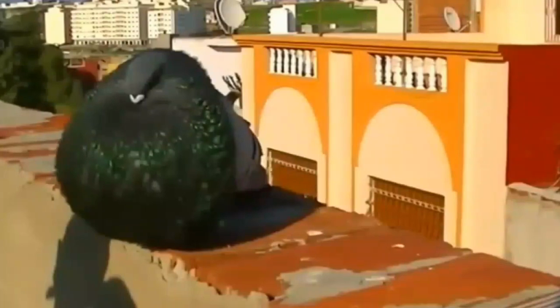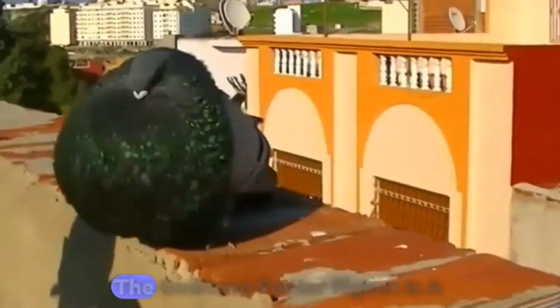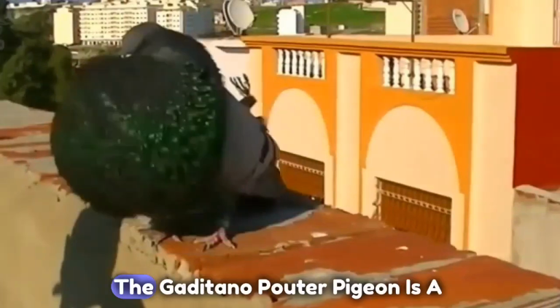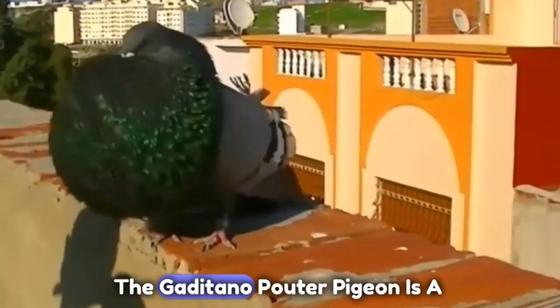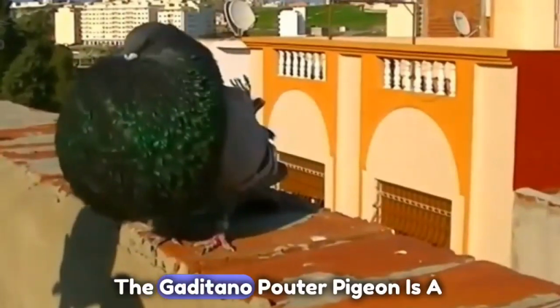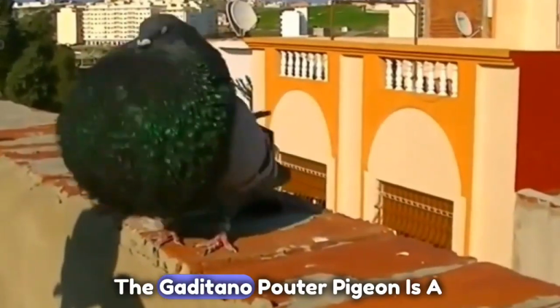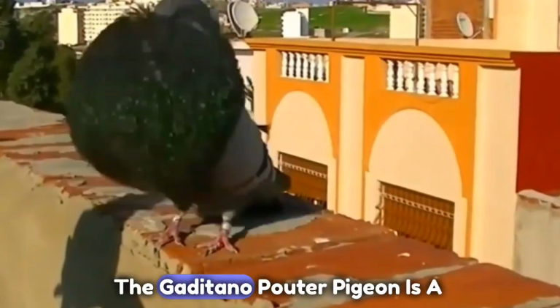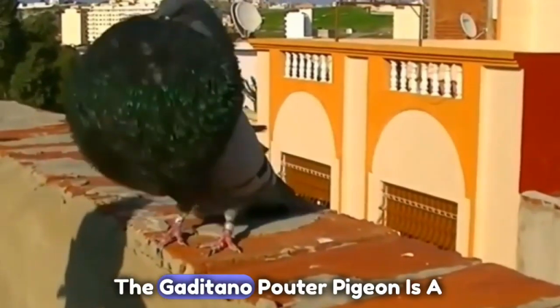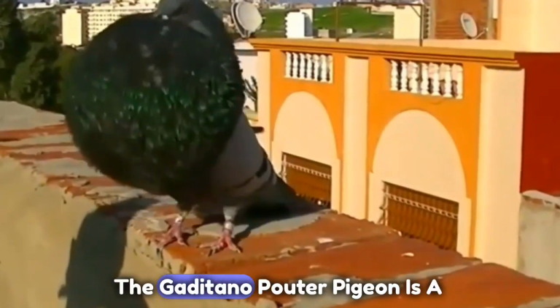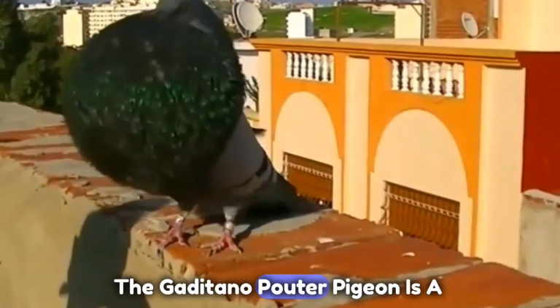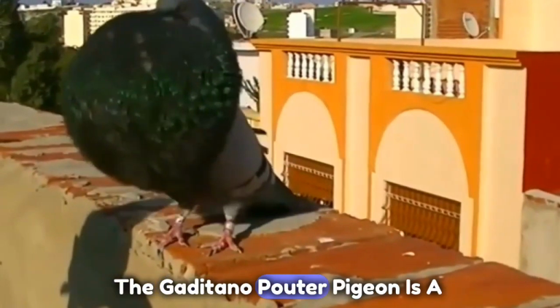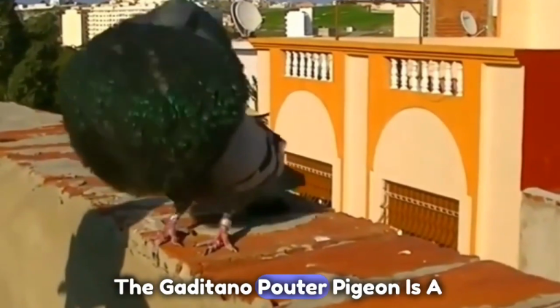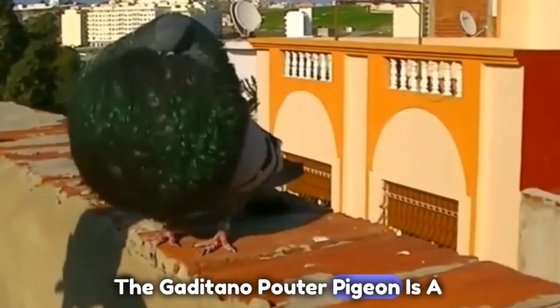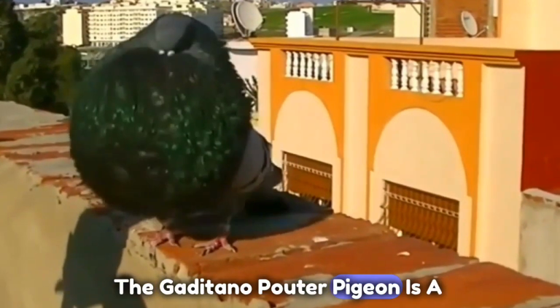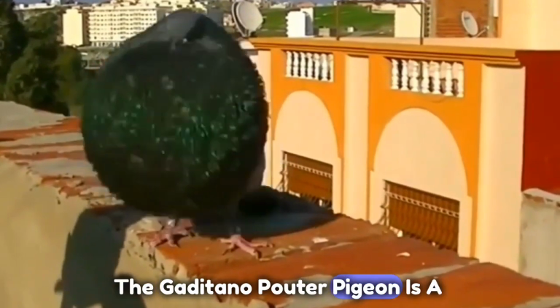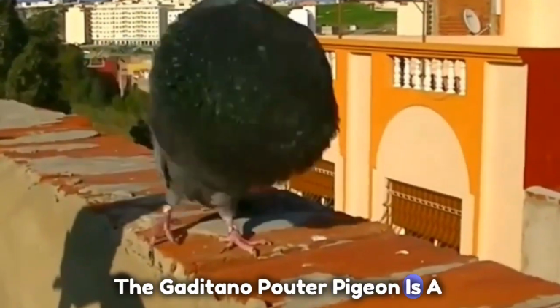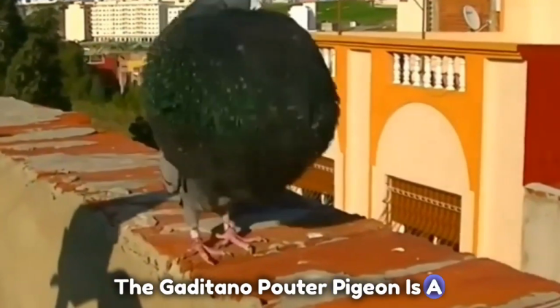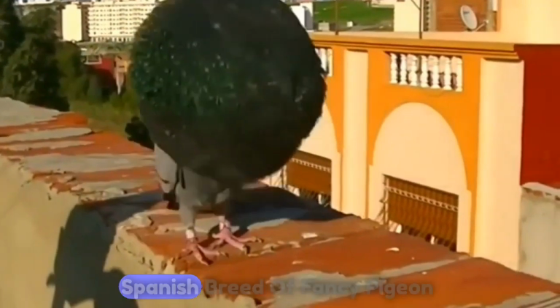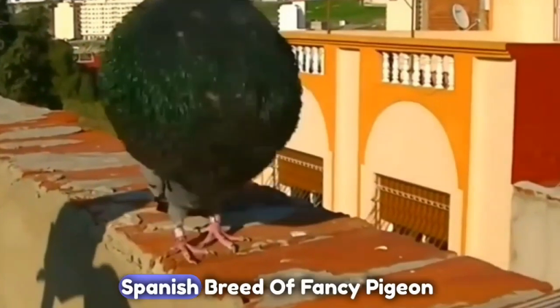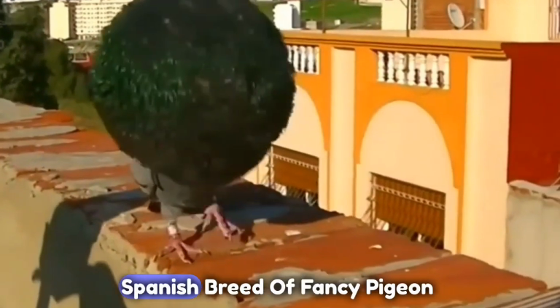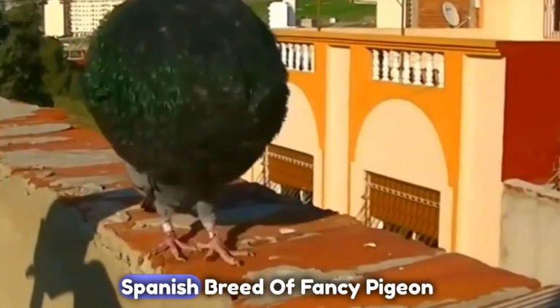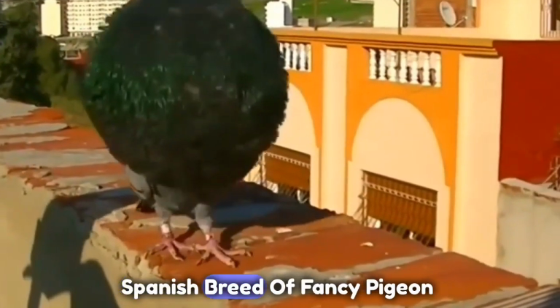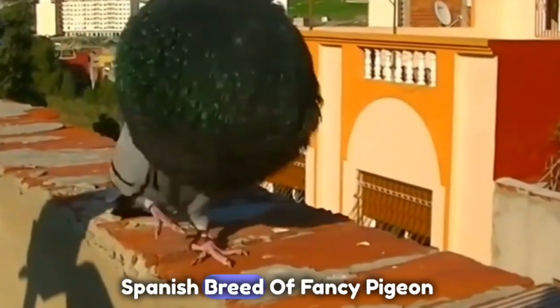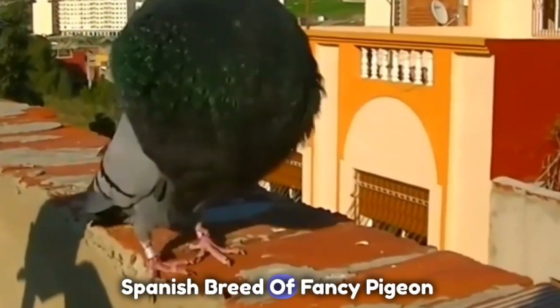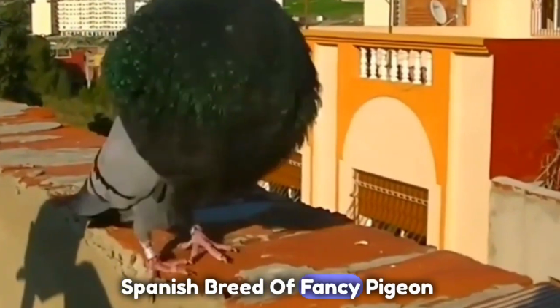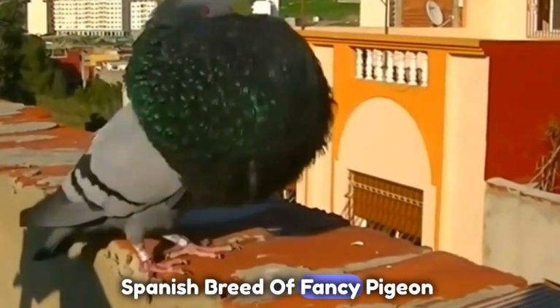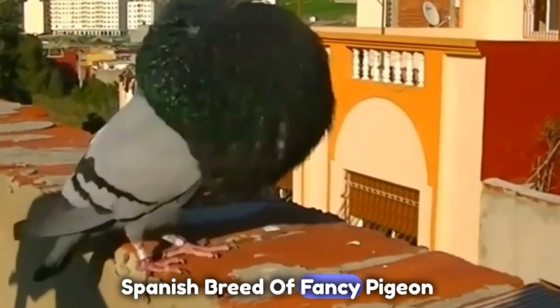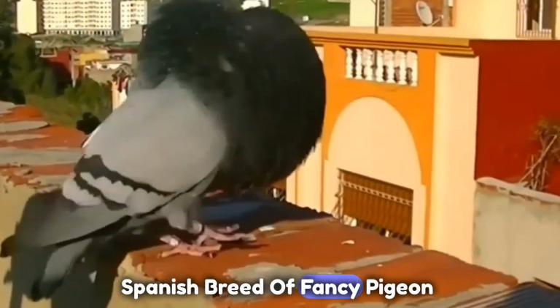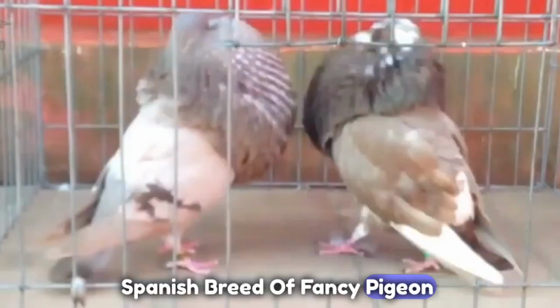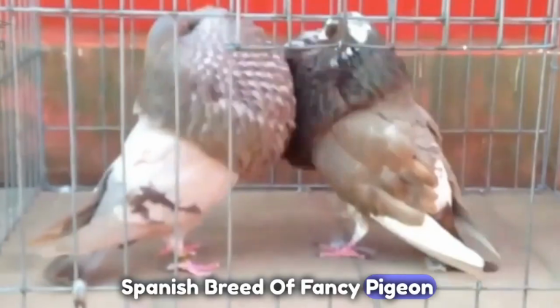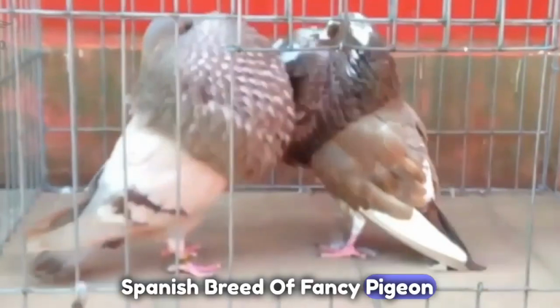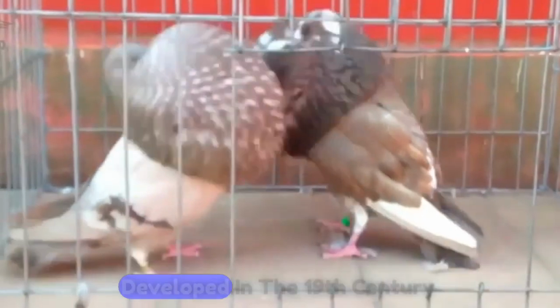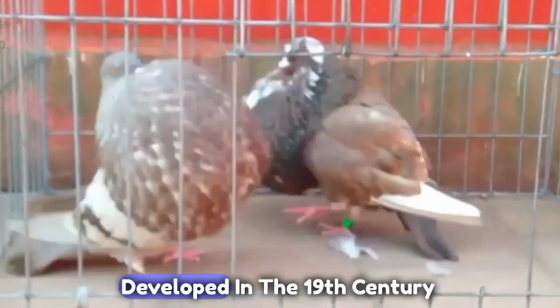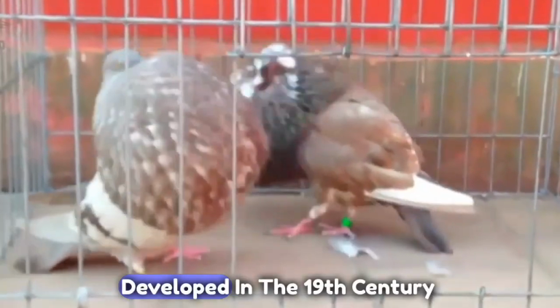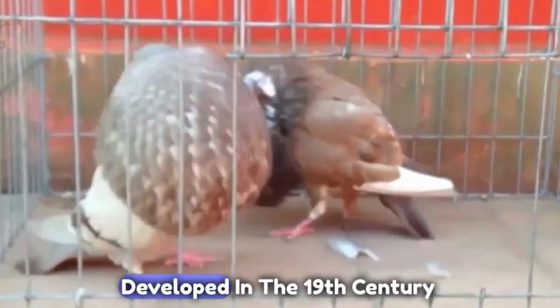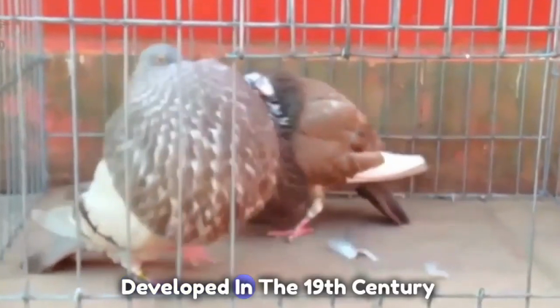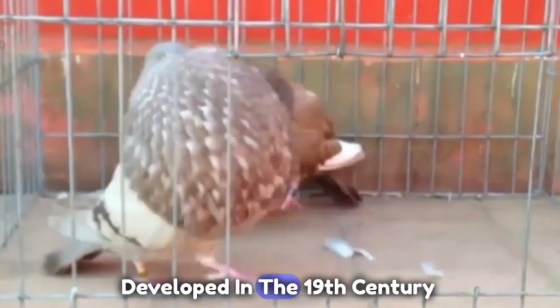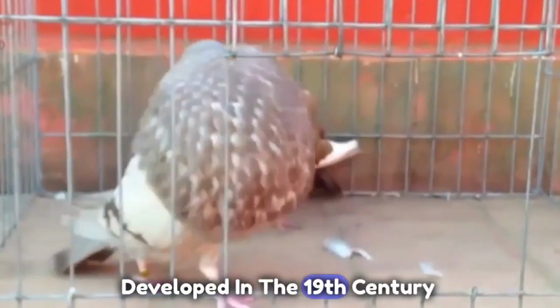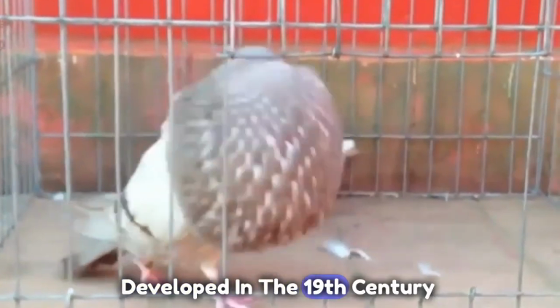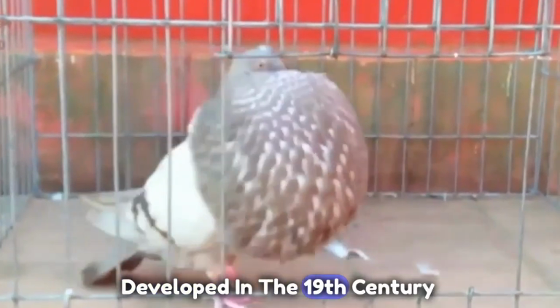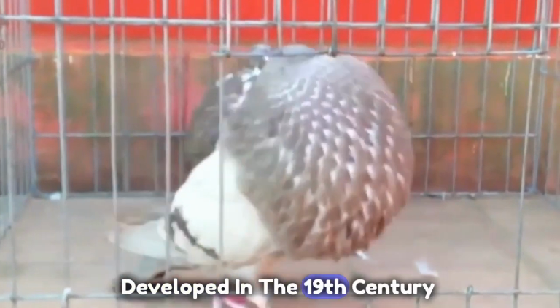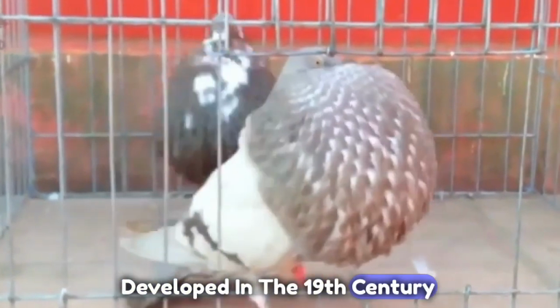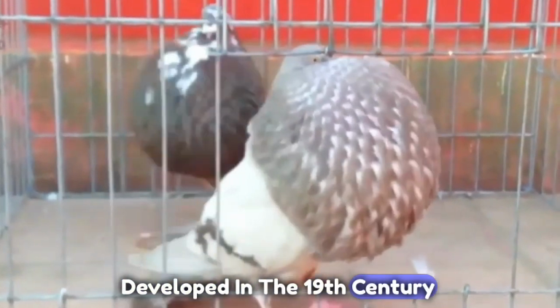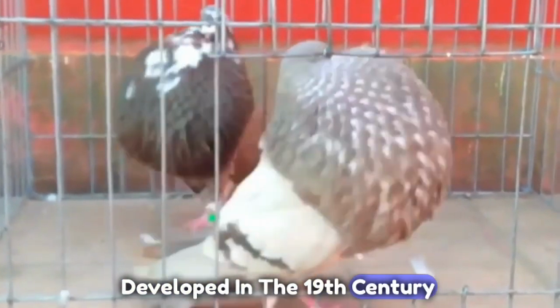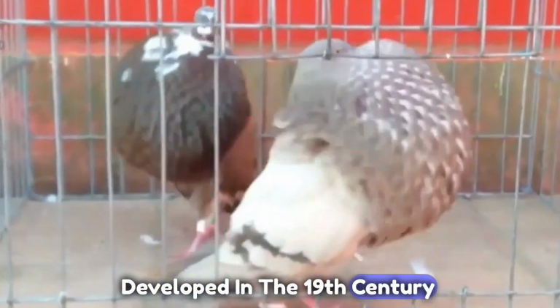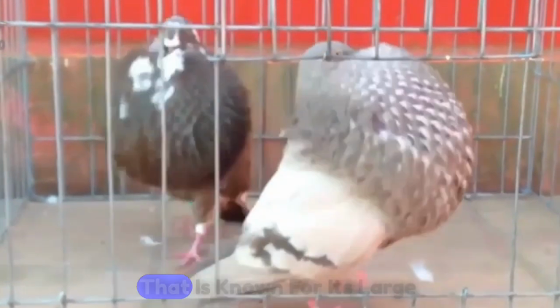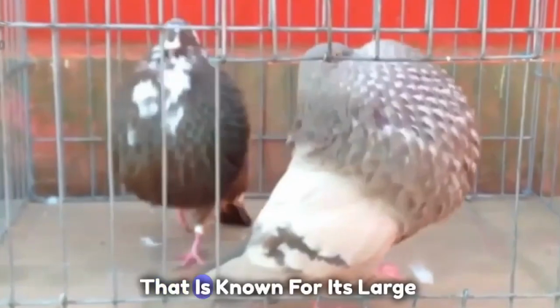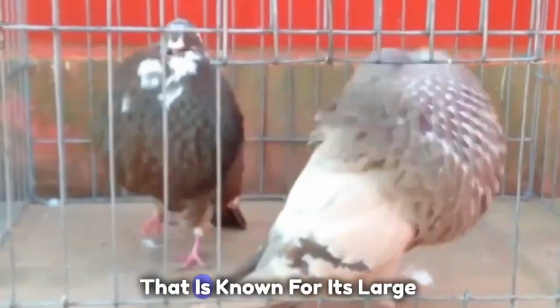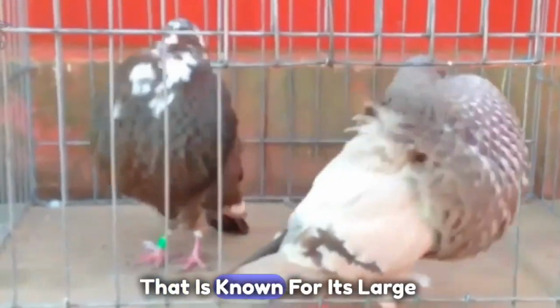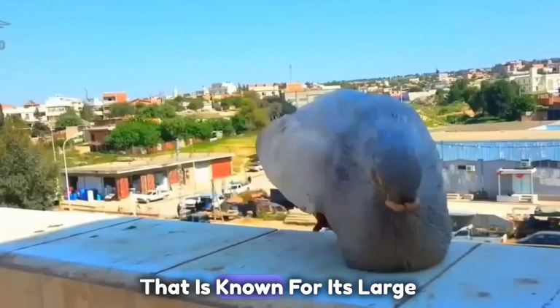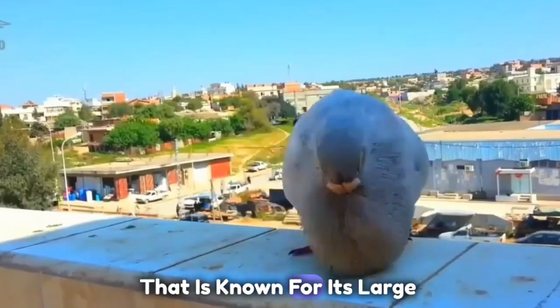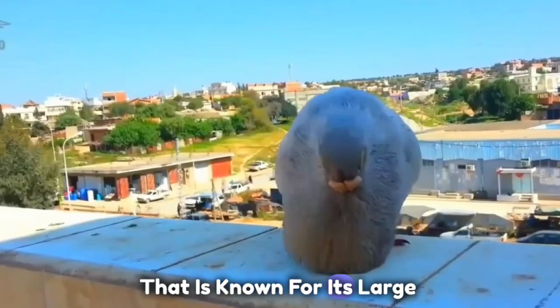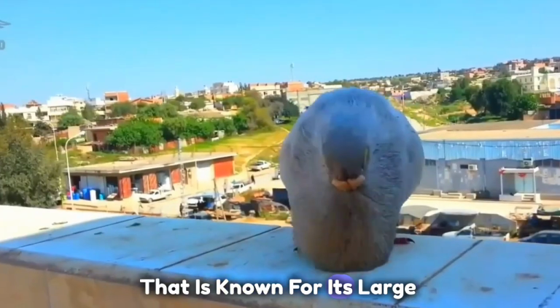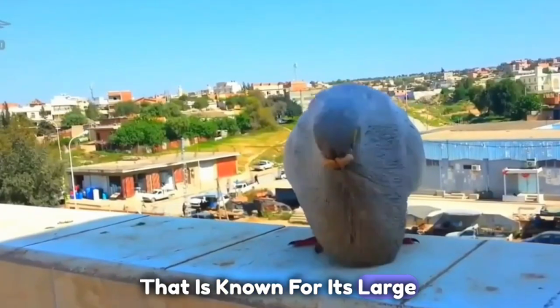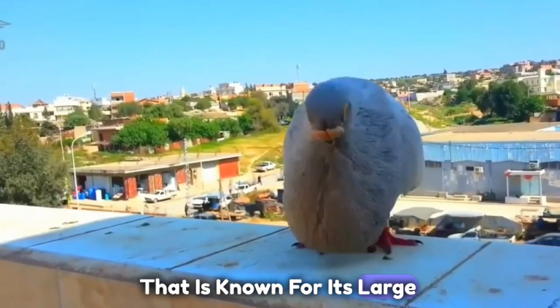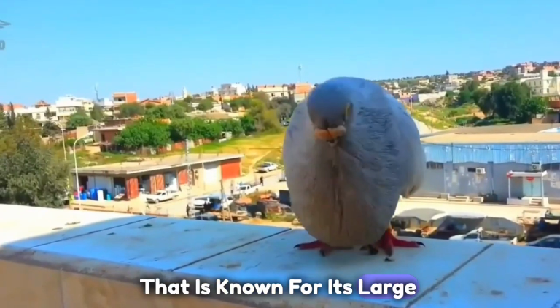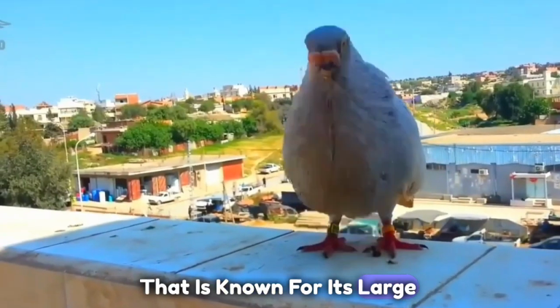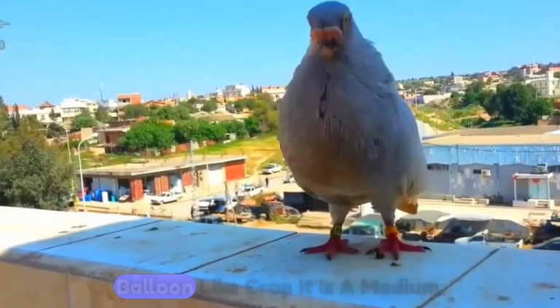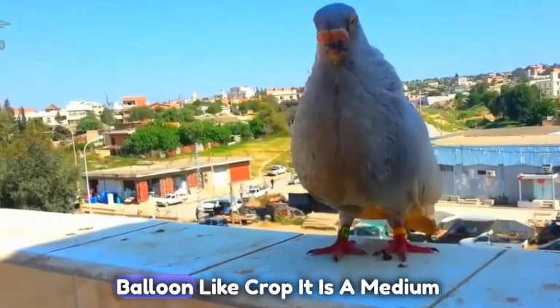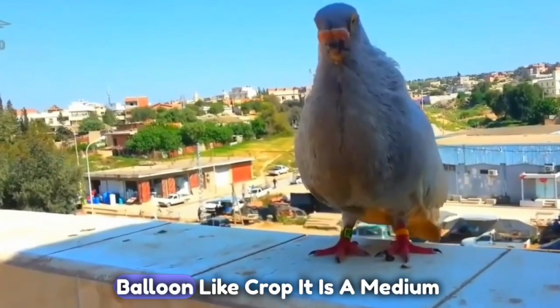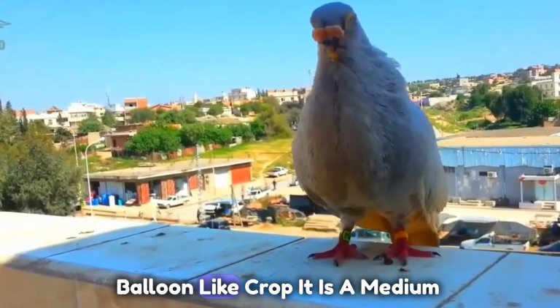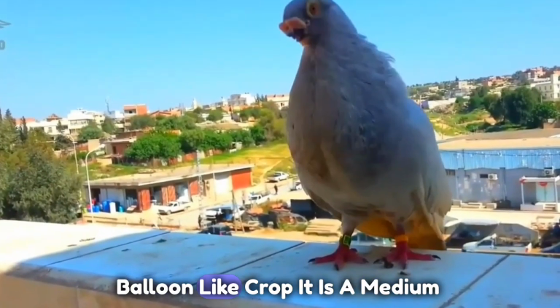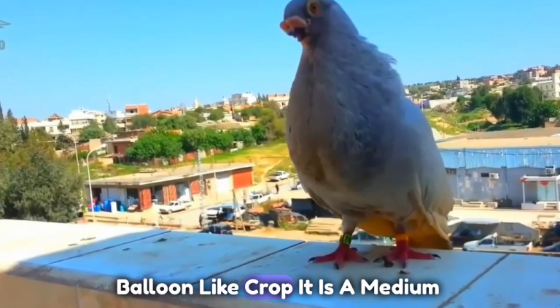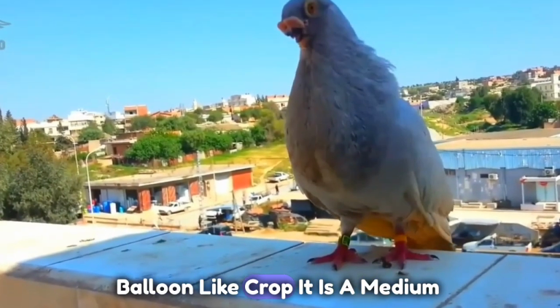The Gaditano Pouter pigeon is a Spanish breed of fancy pigeon developed in the 19th century that is known for its large, balloon-like crop.